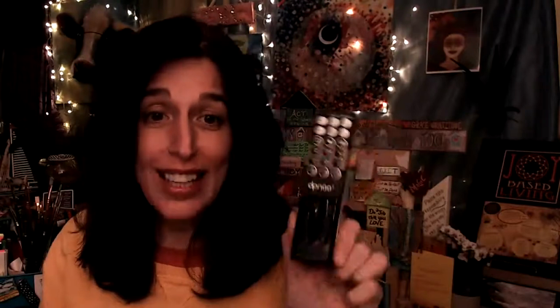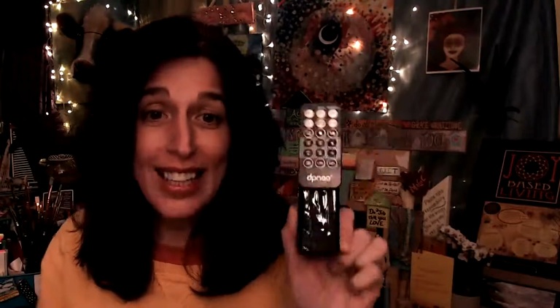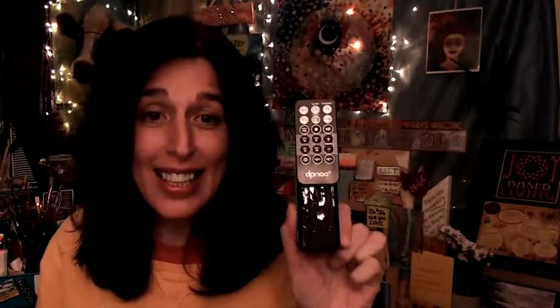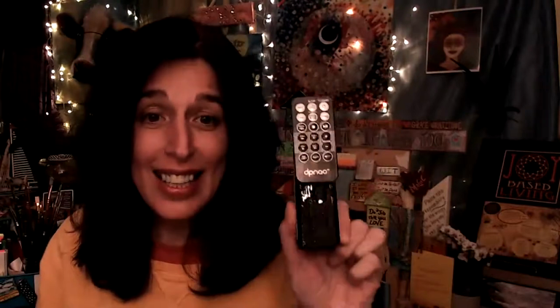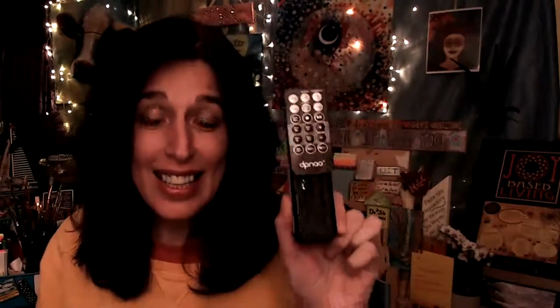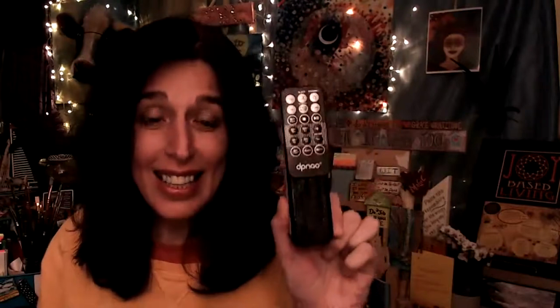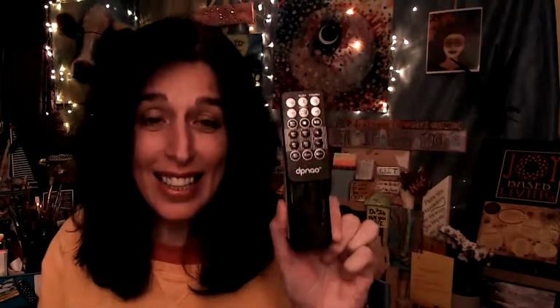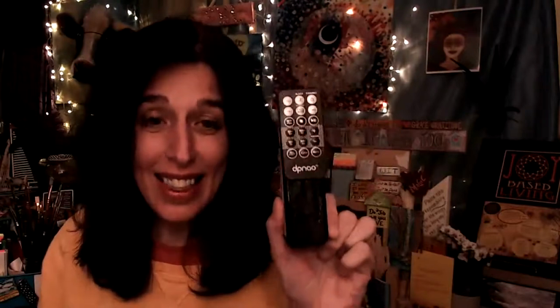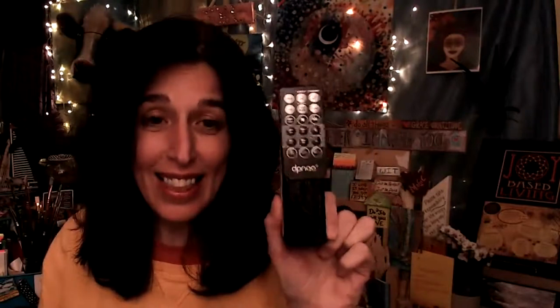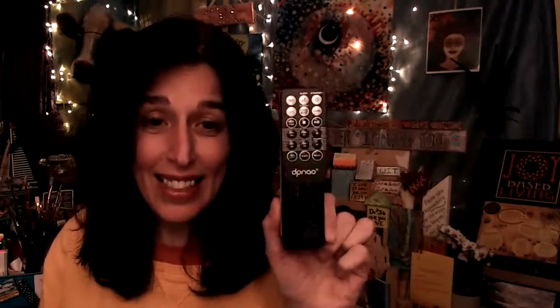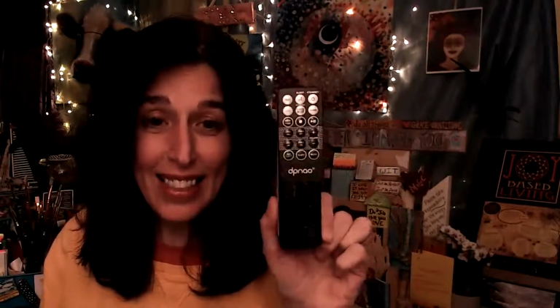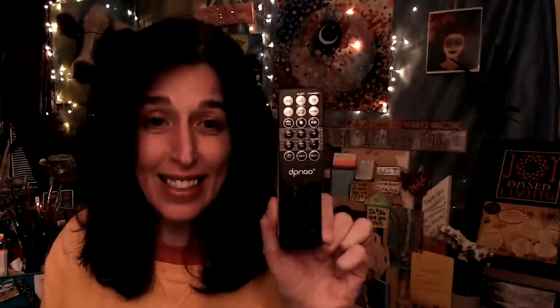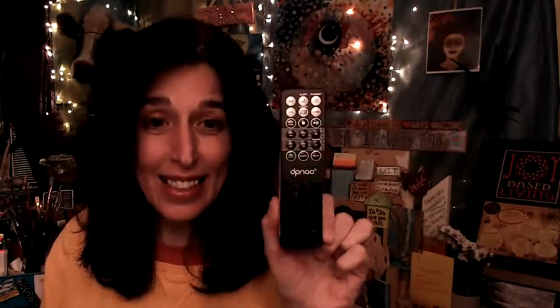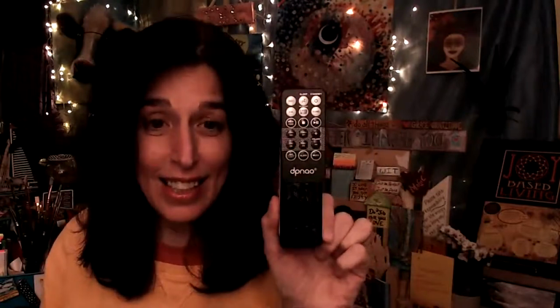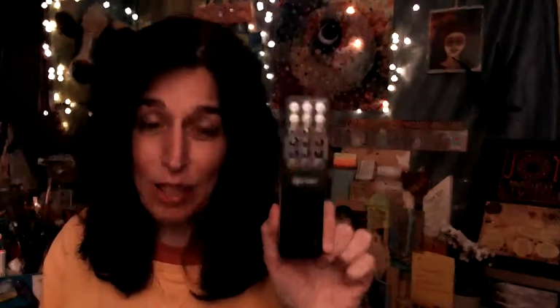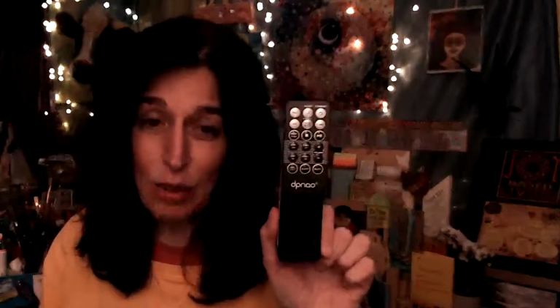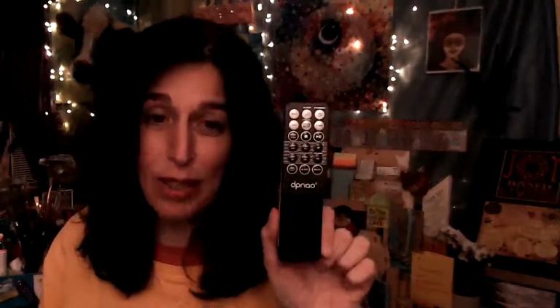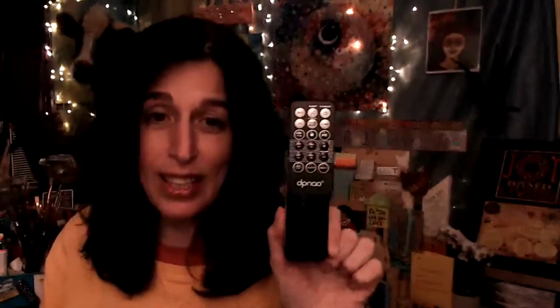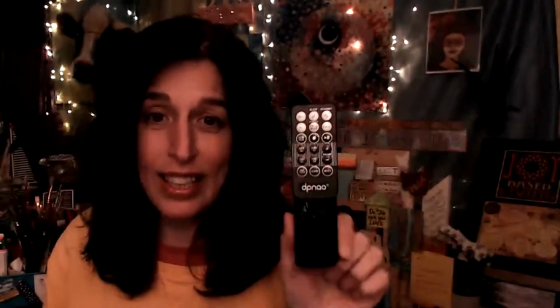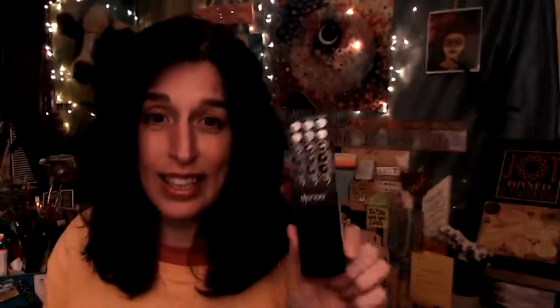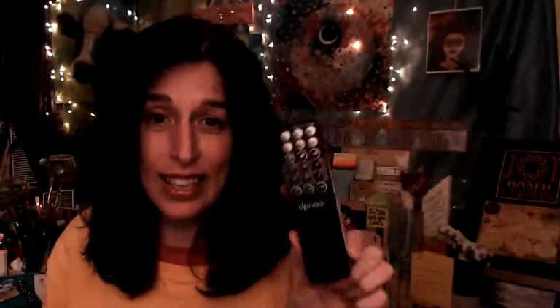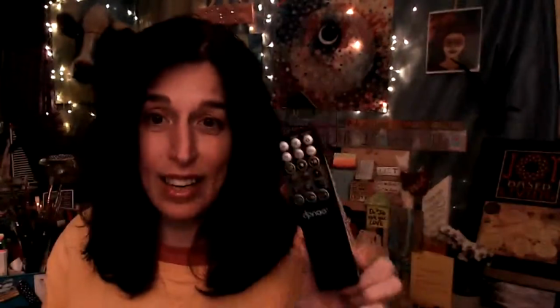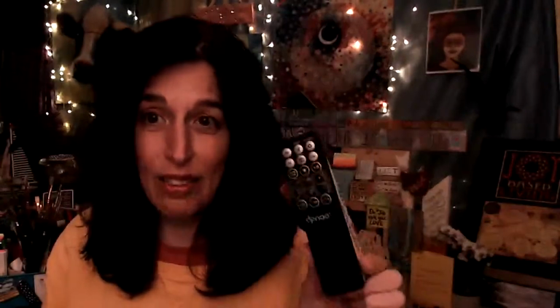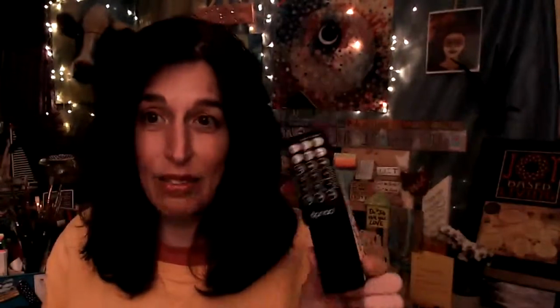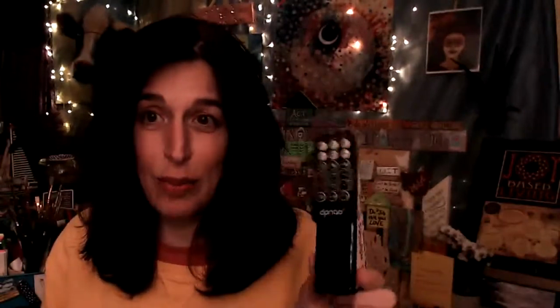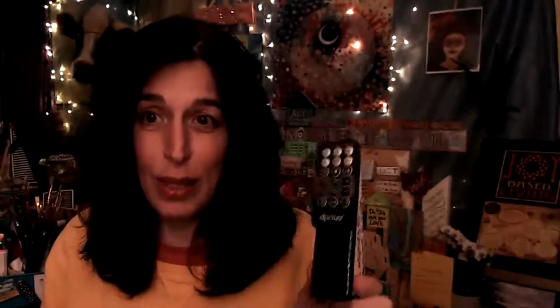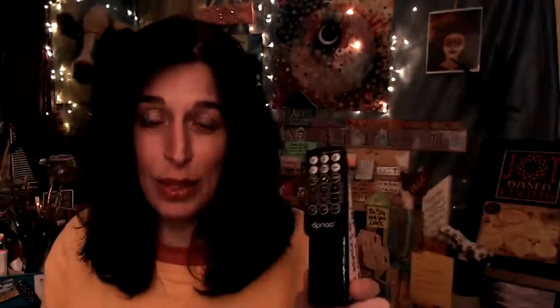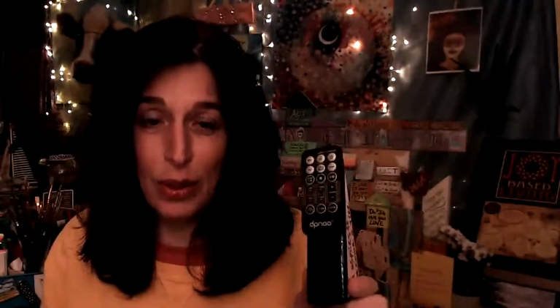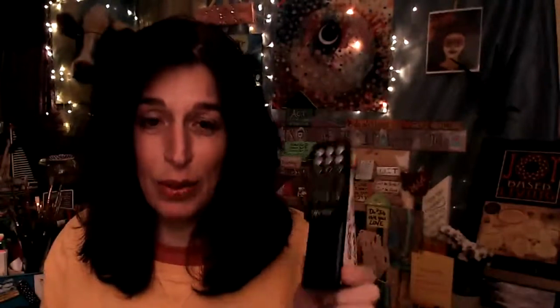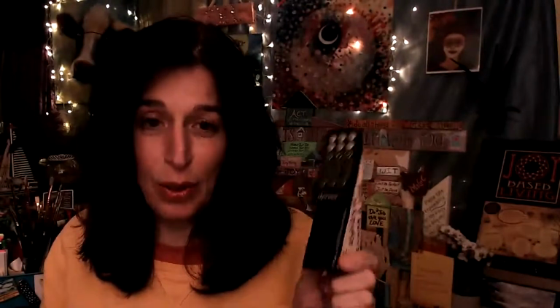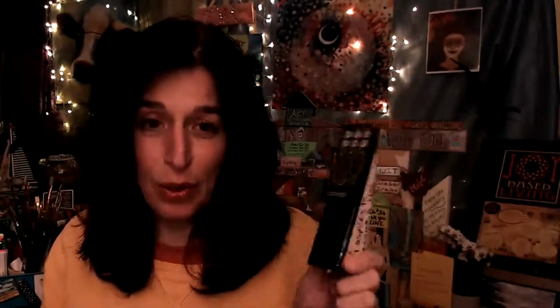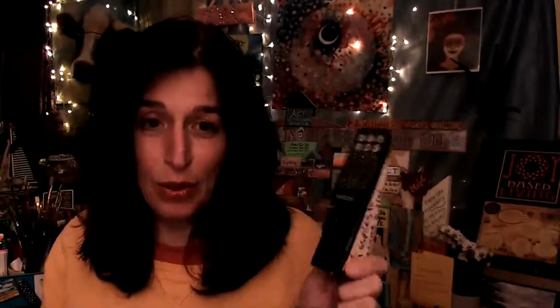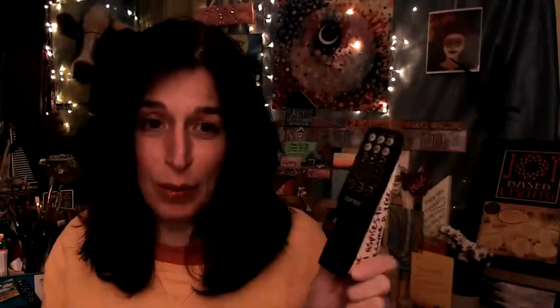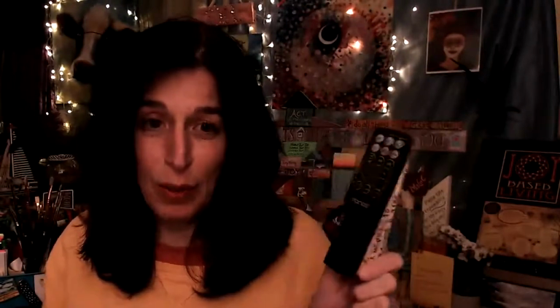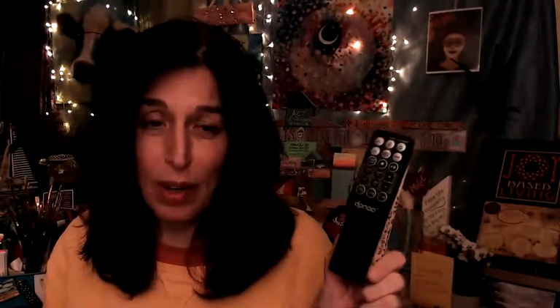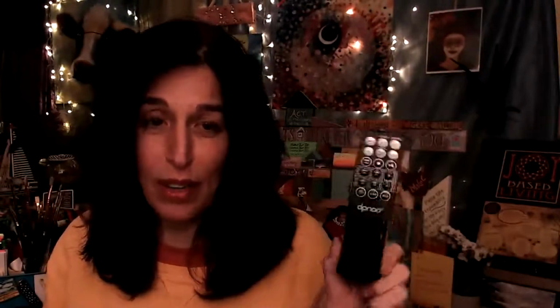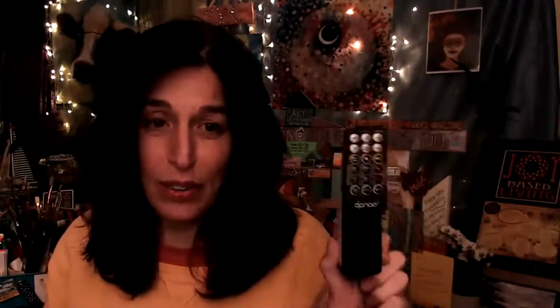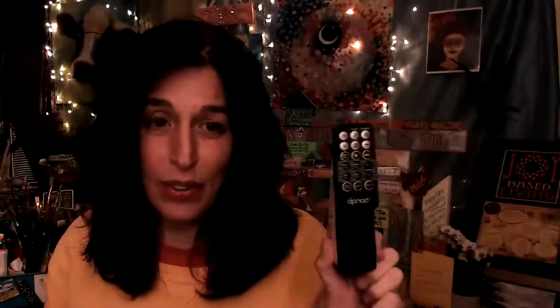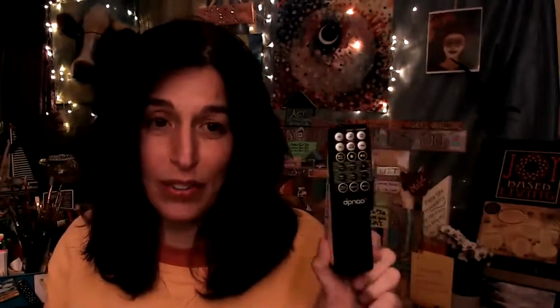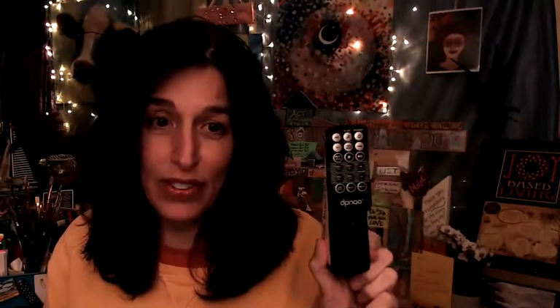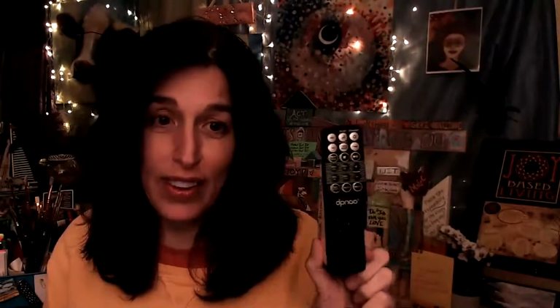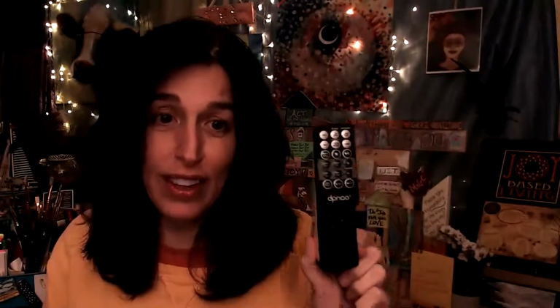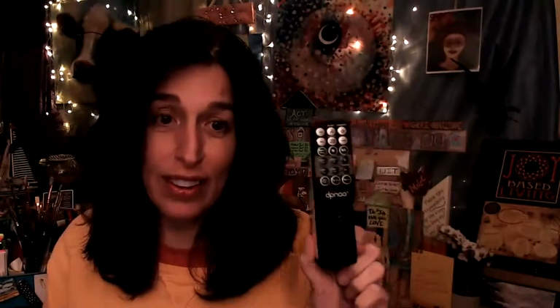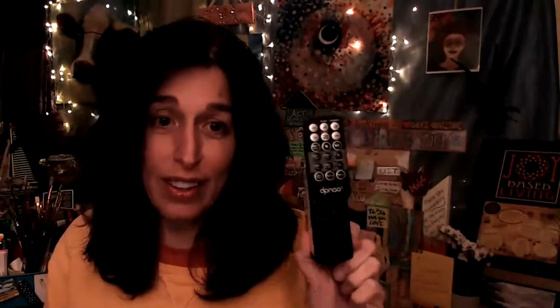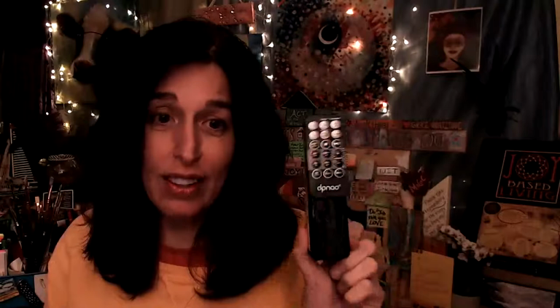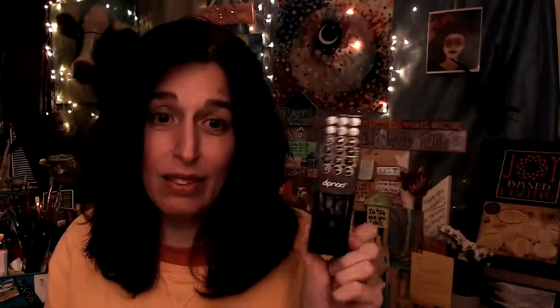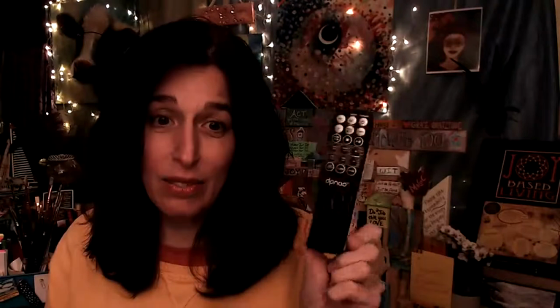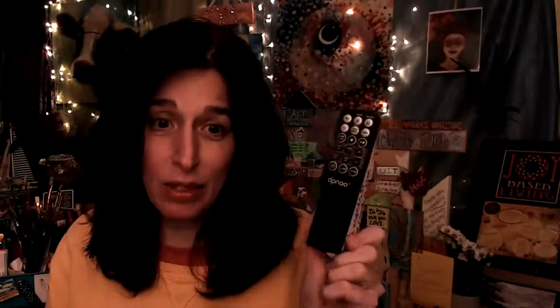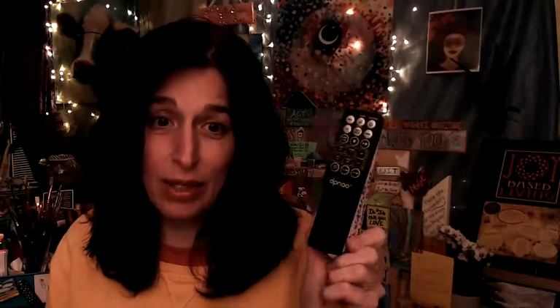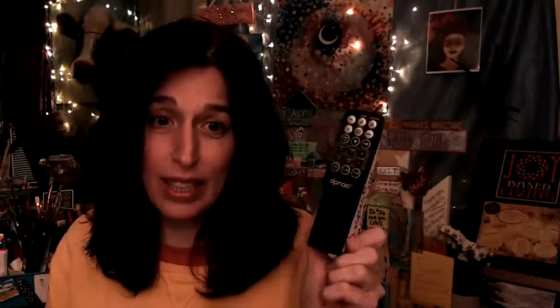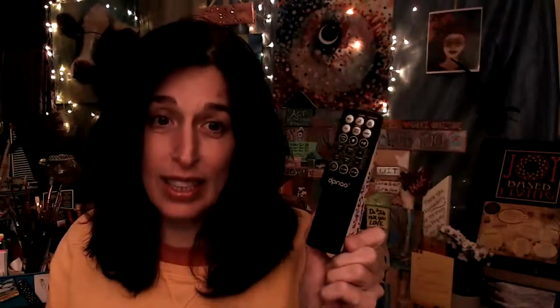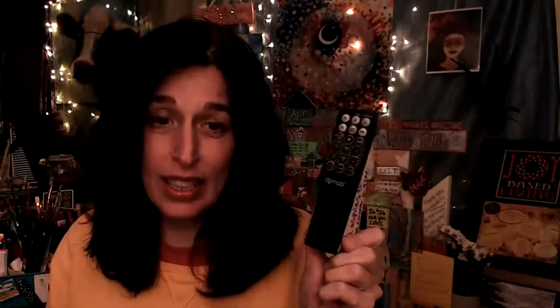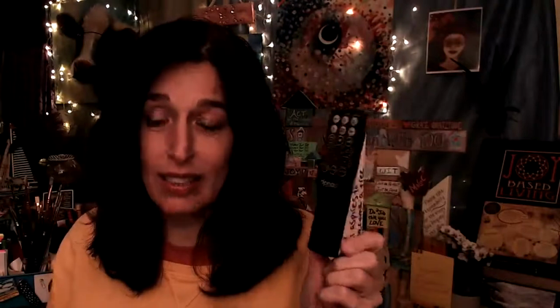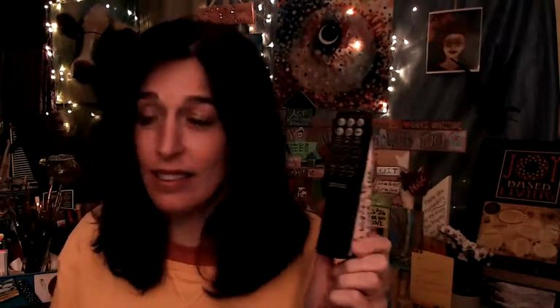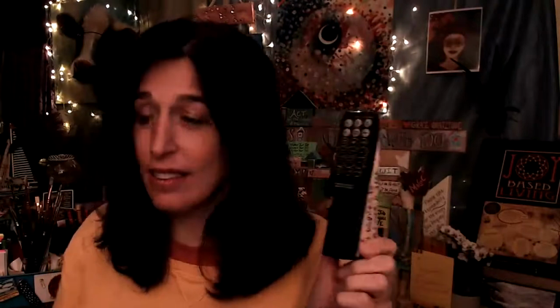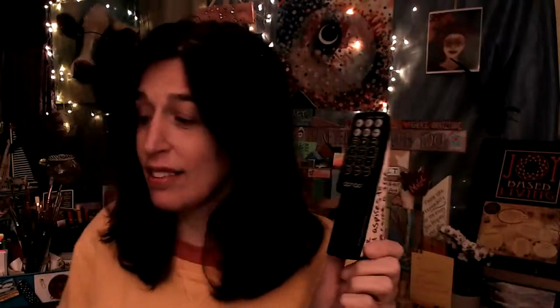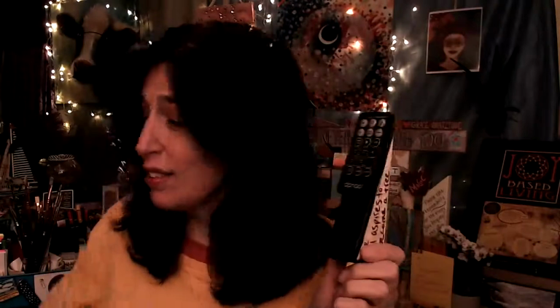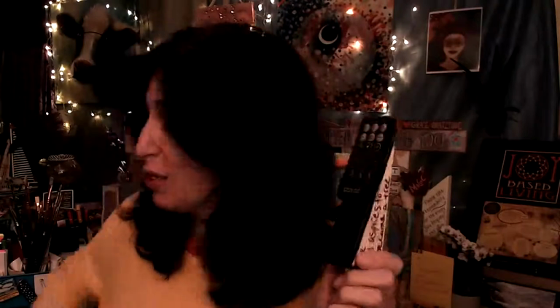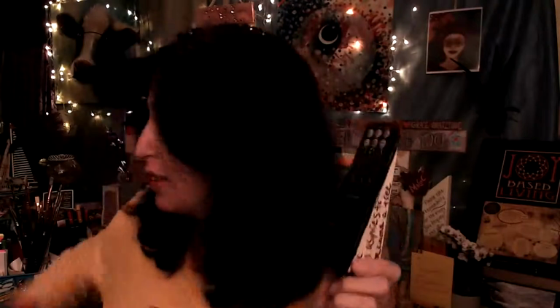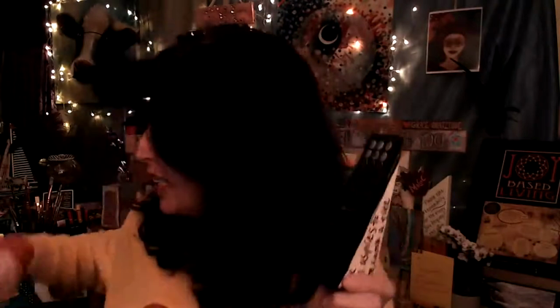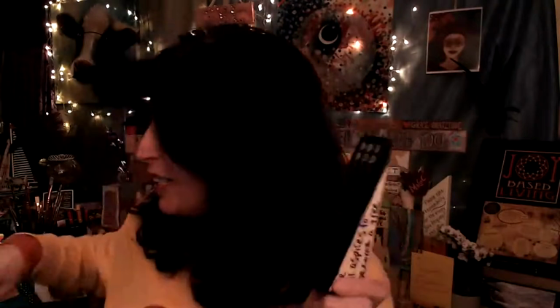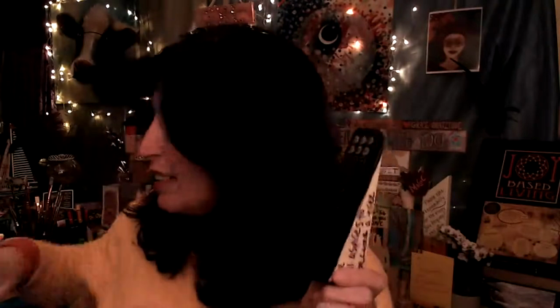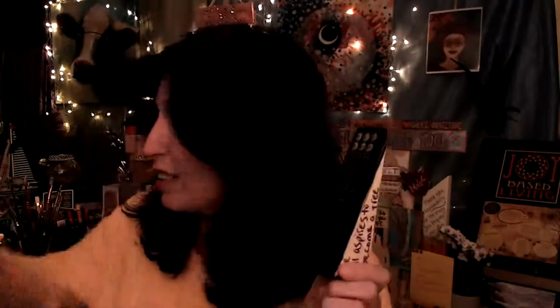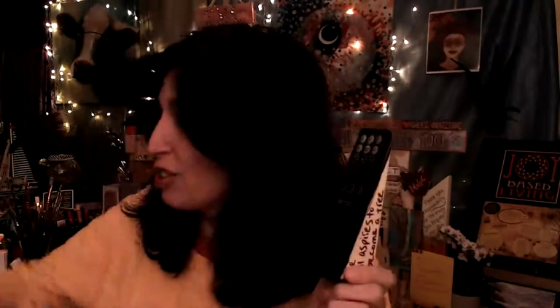This is a doohickey. Everybody who knows me well knows that I love doohickeys. This is doohickey central.